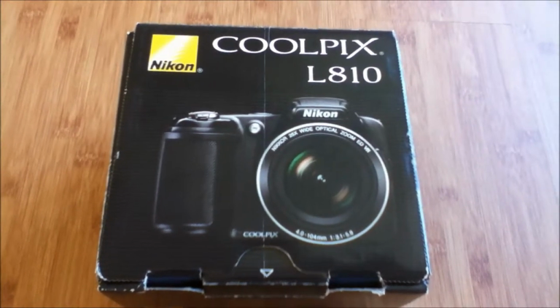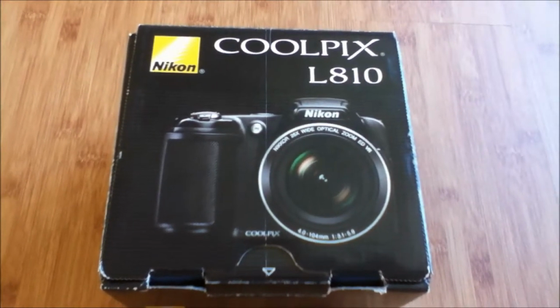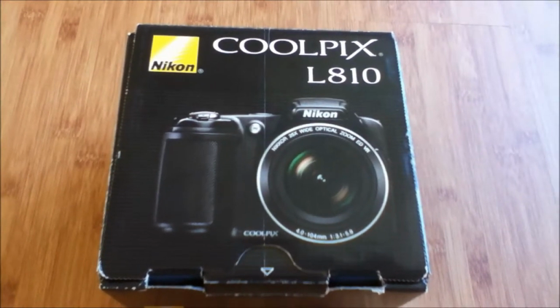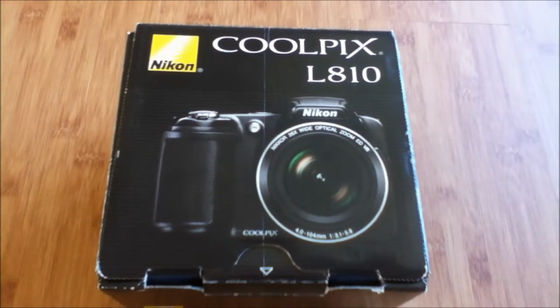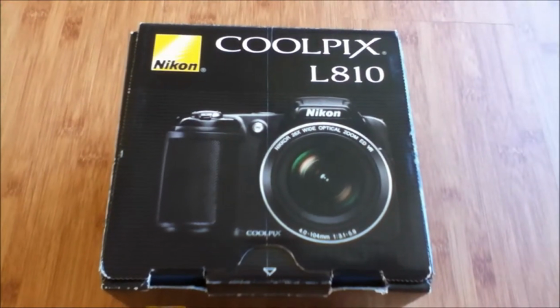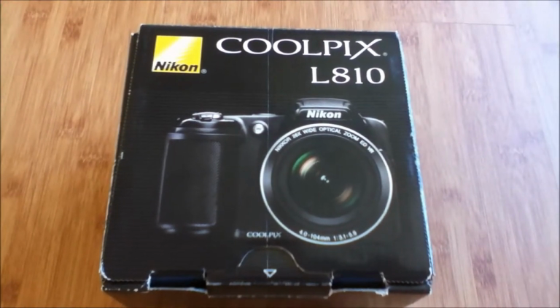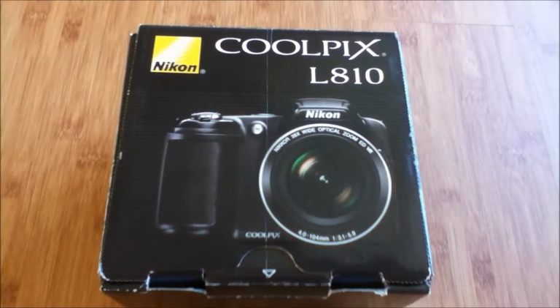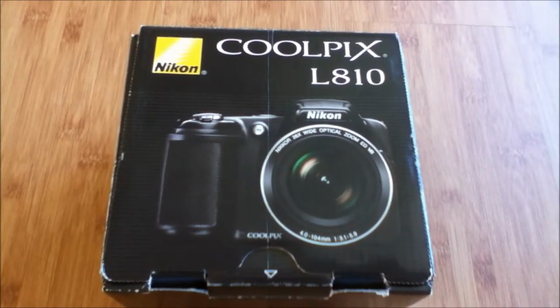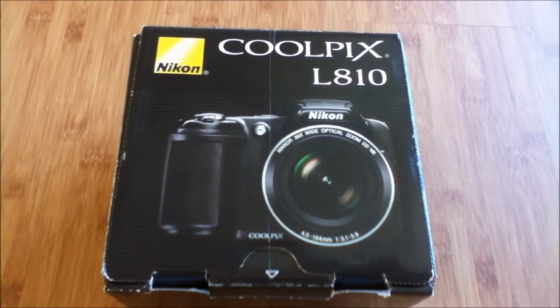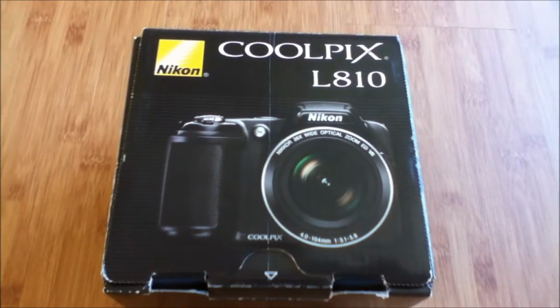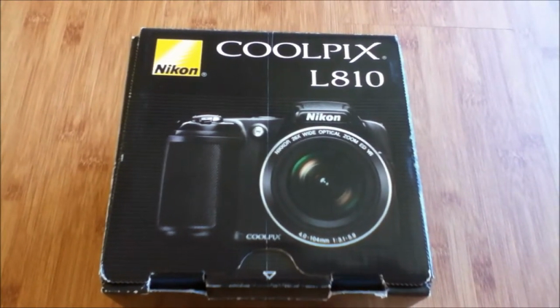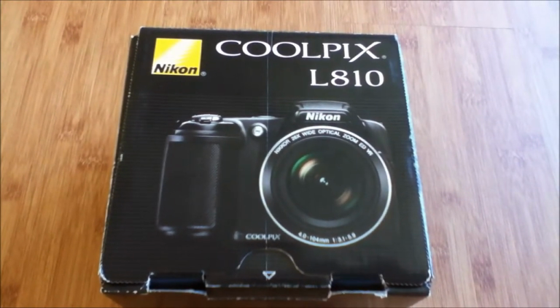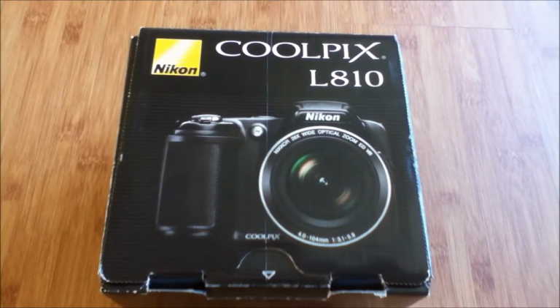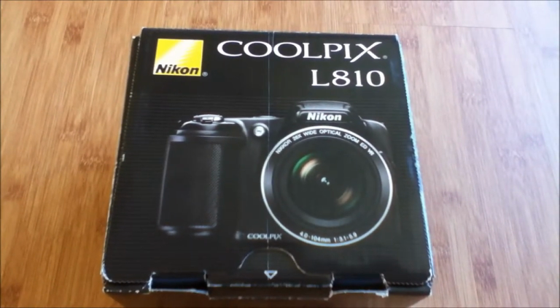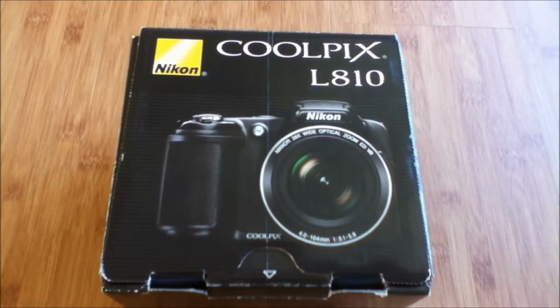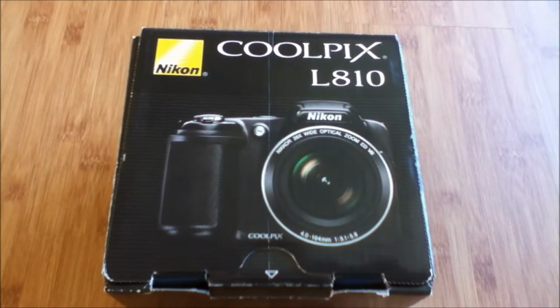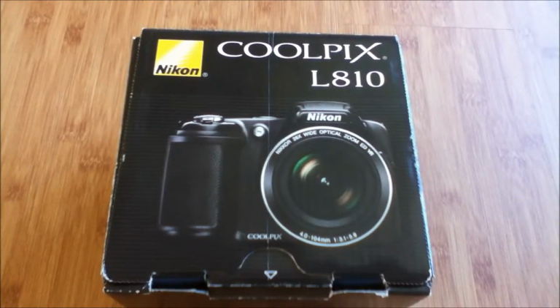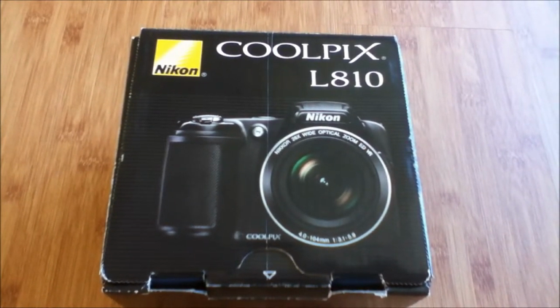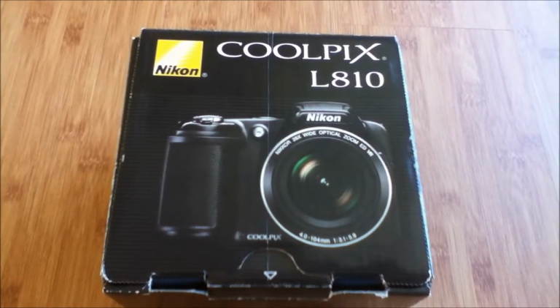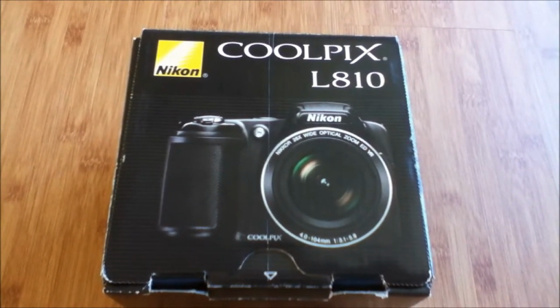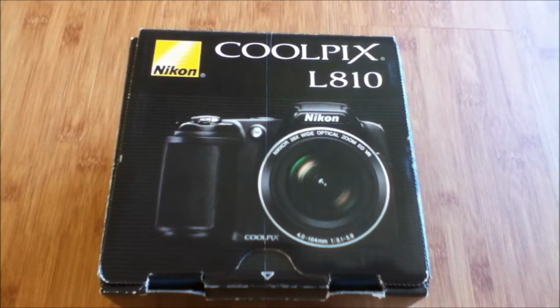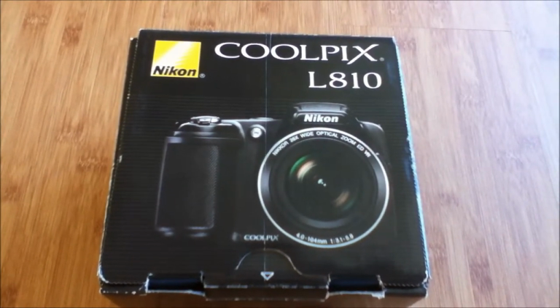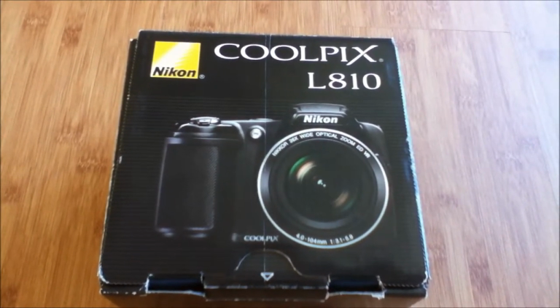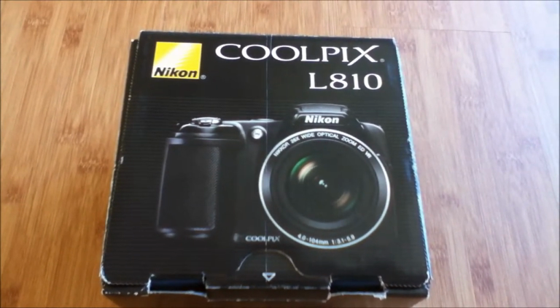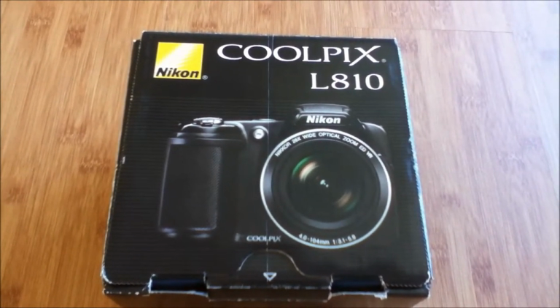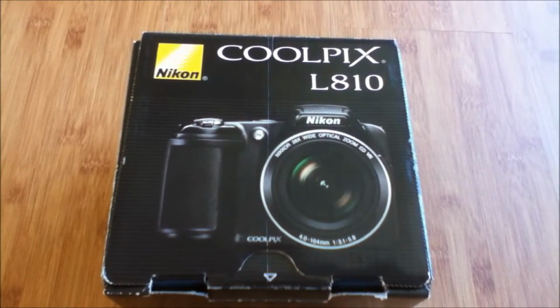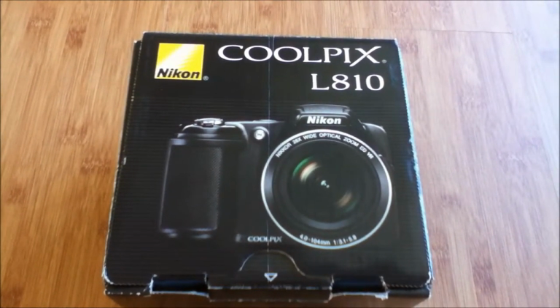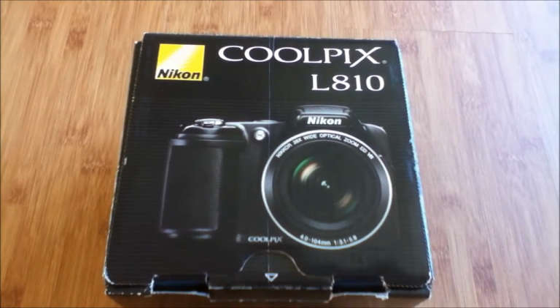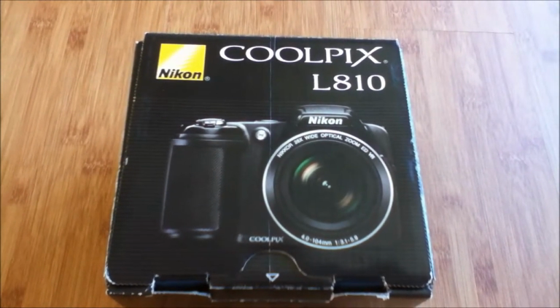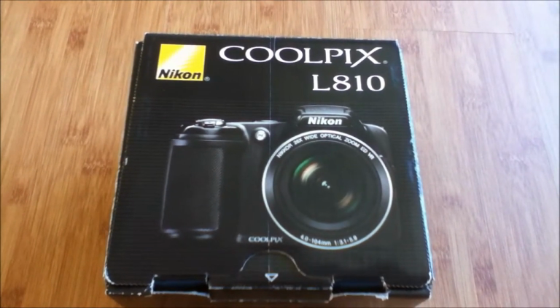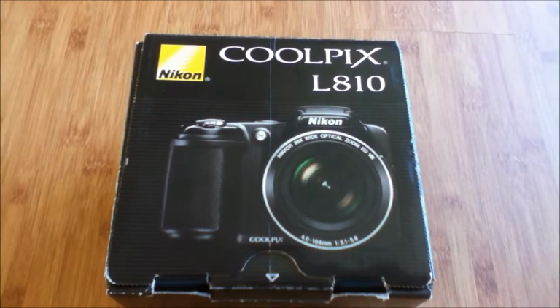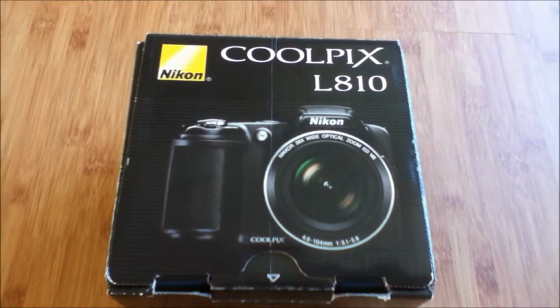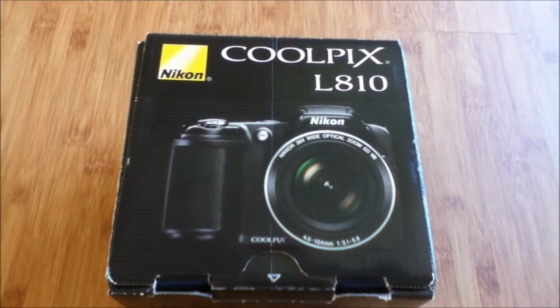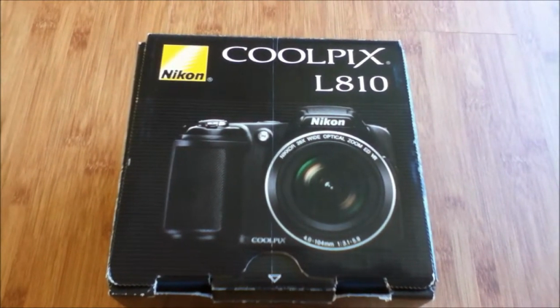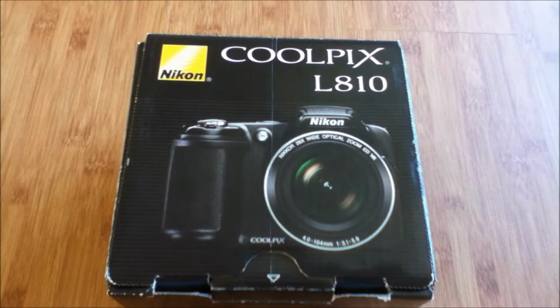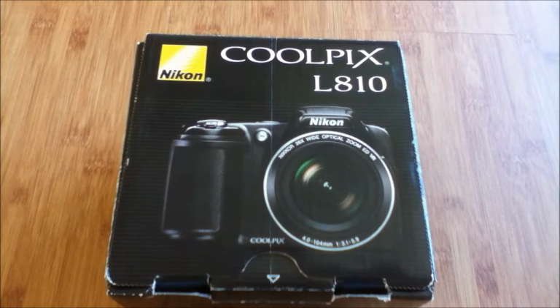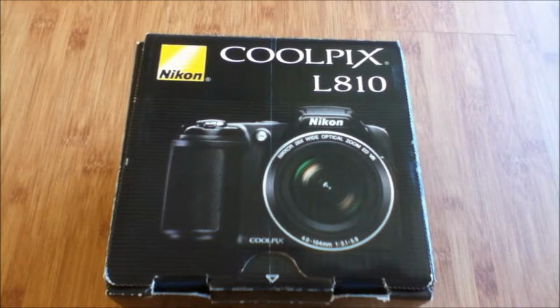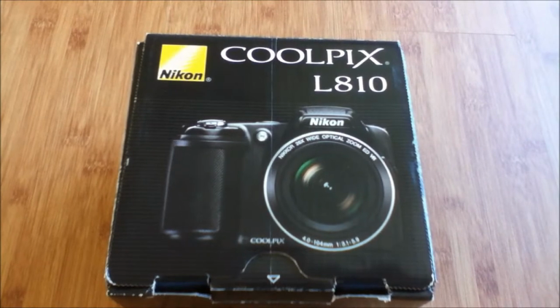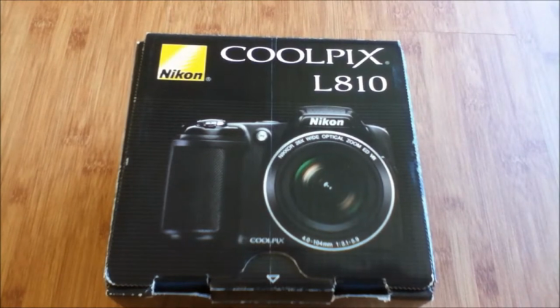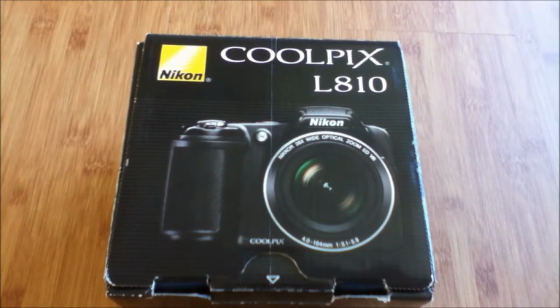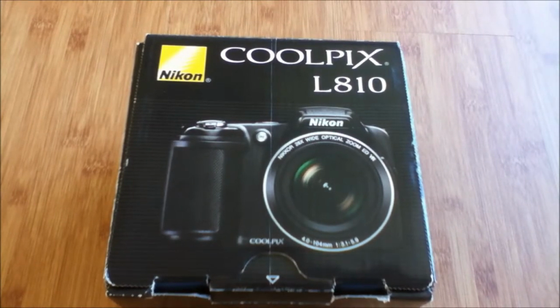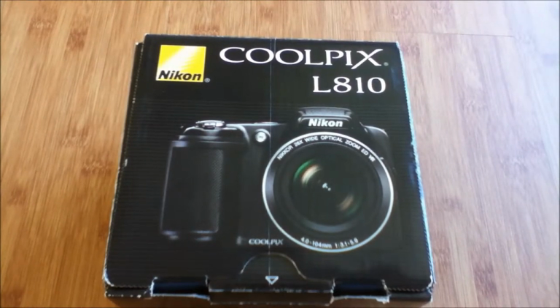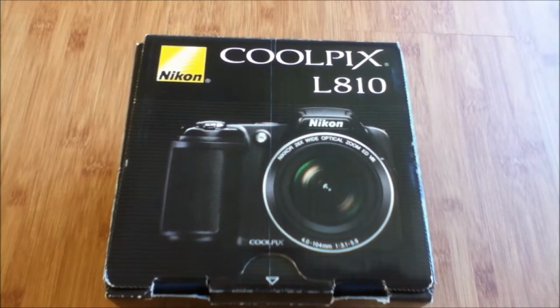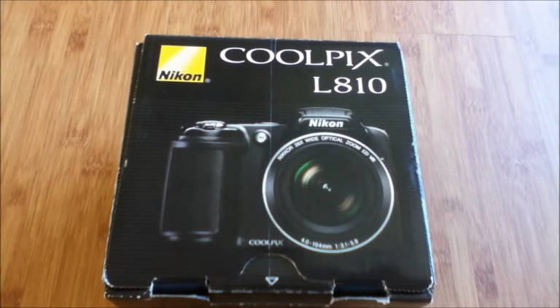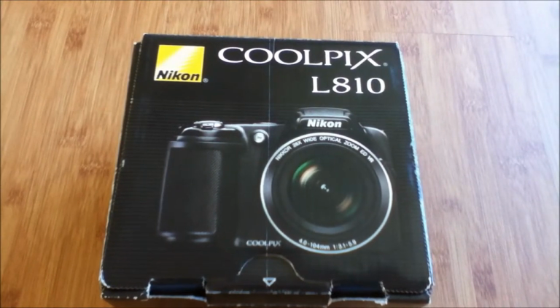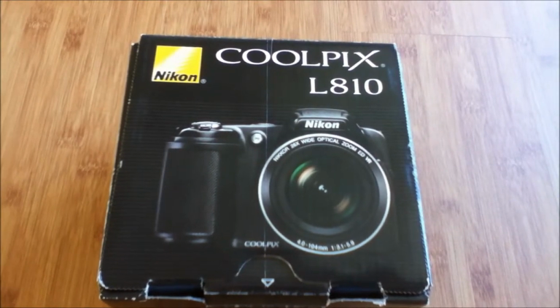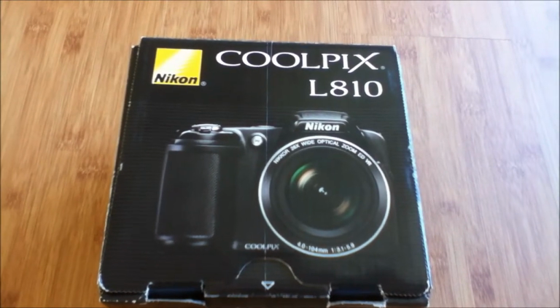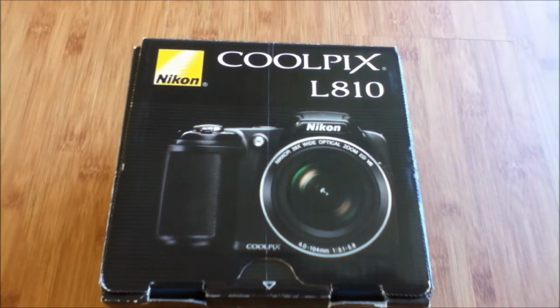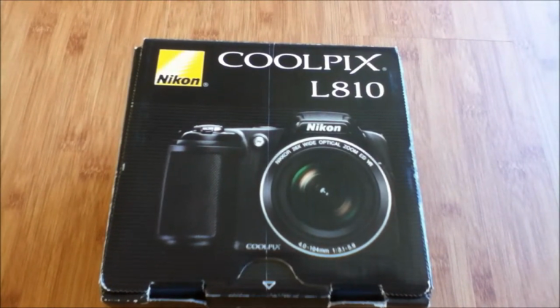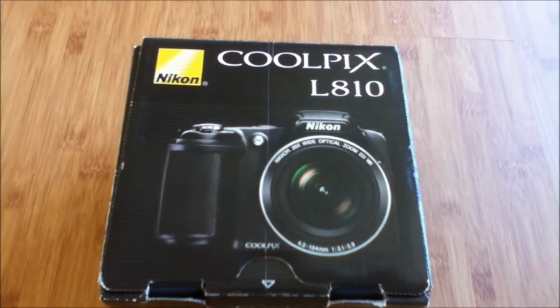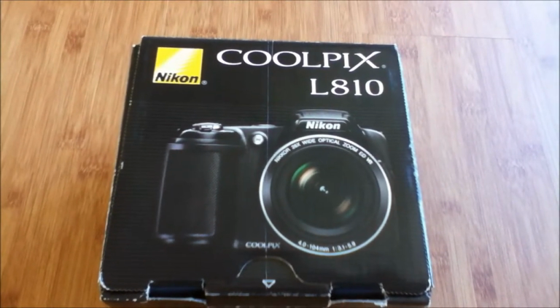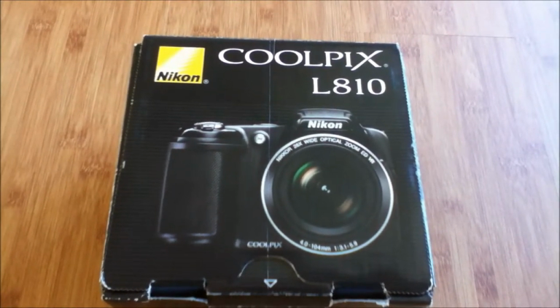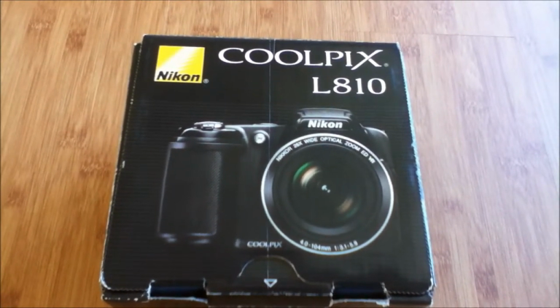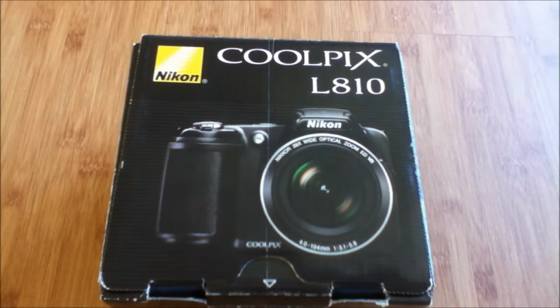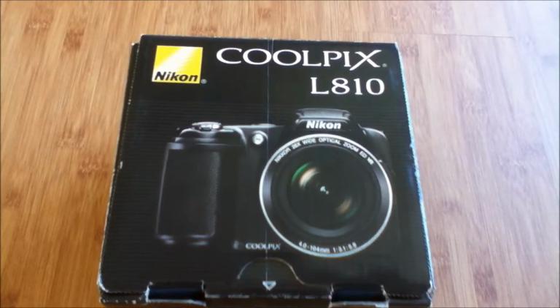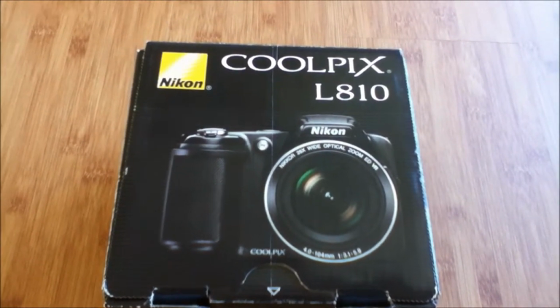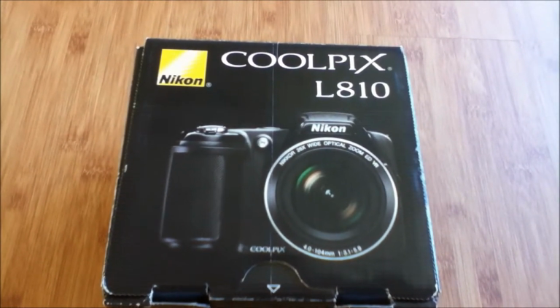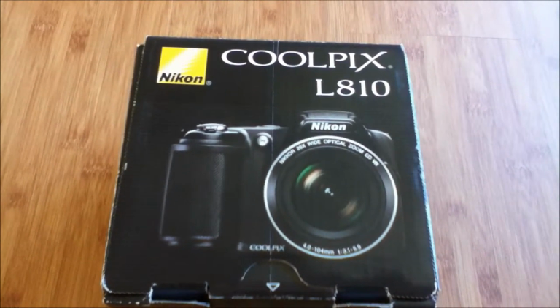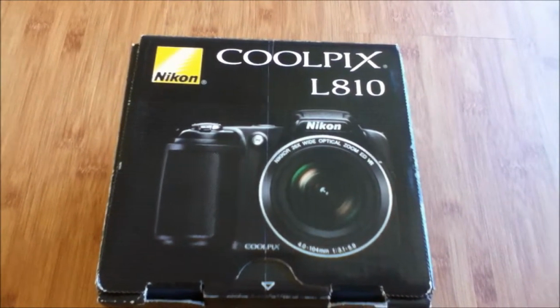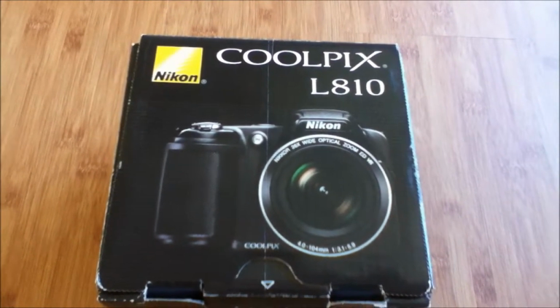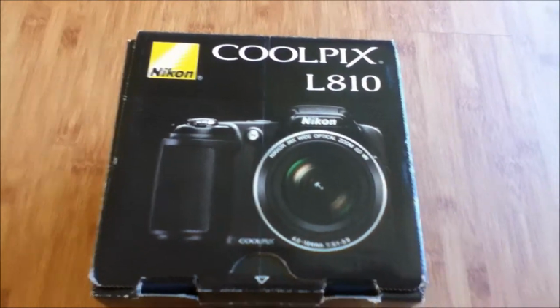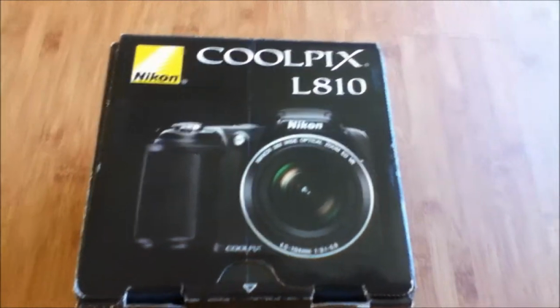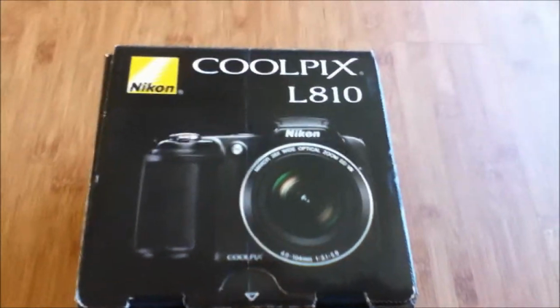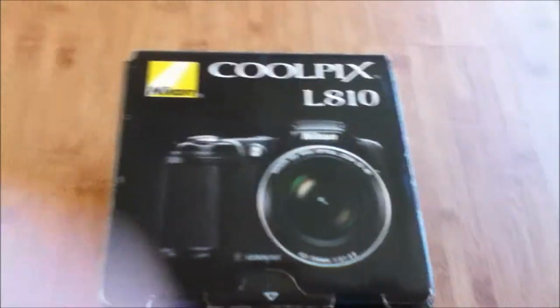Hello YouTube, Mobile Technology Reviews here, and today I'm going to be doing an unboxing of the Nikon Coolpix L810 digital camera.